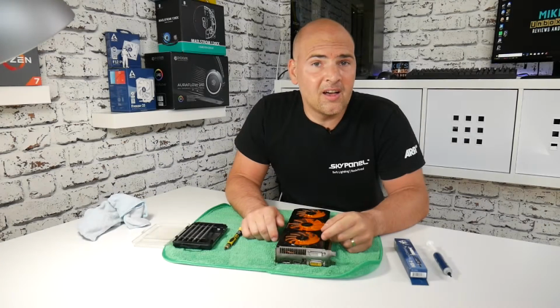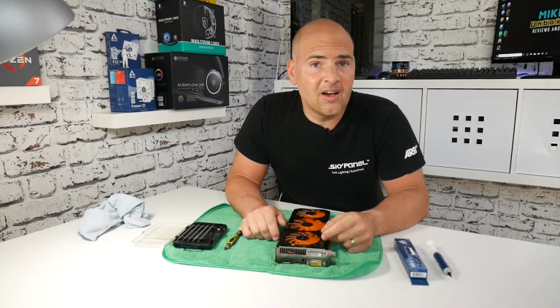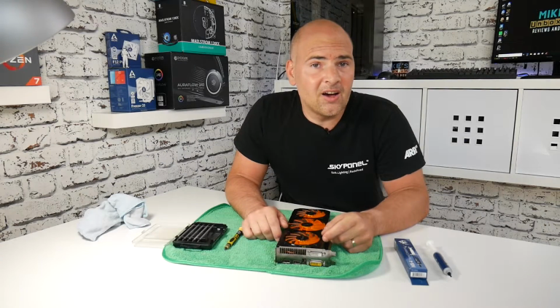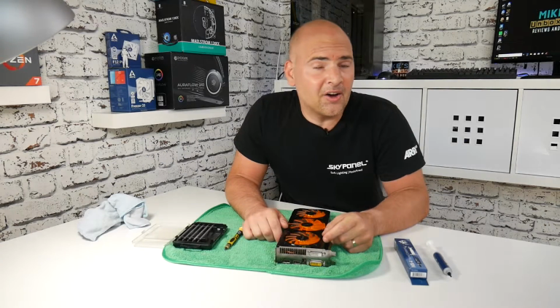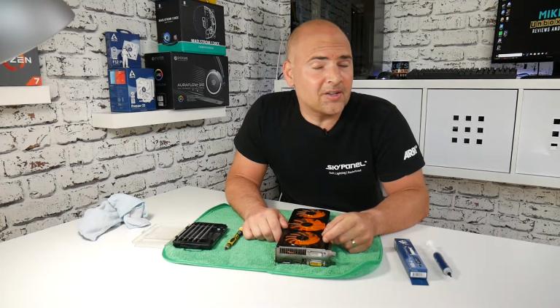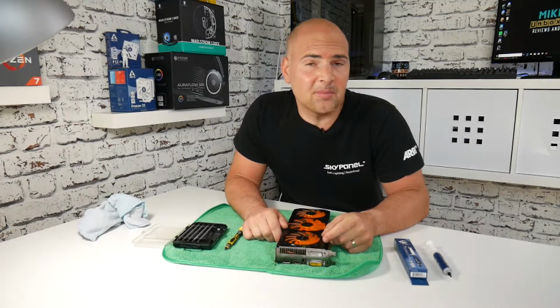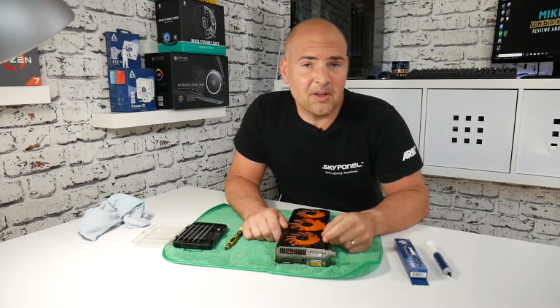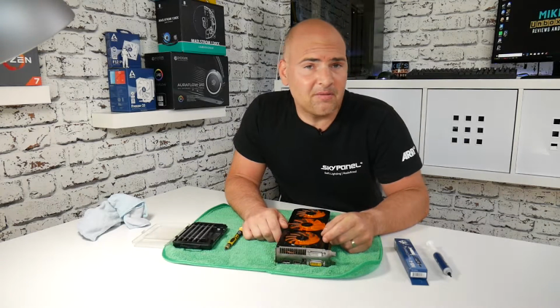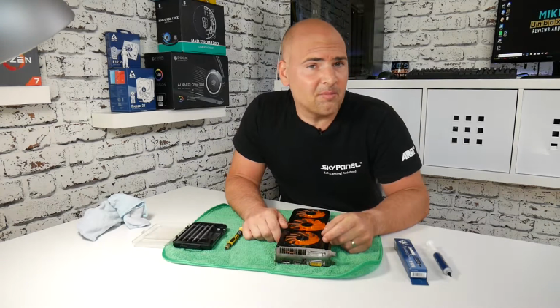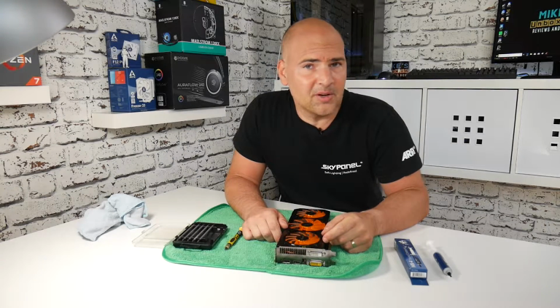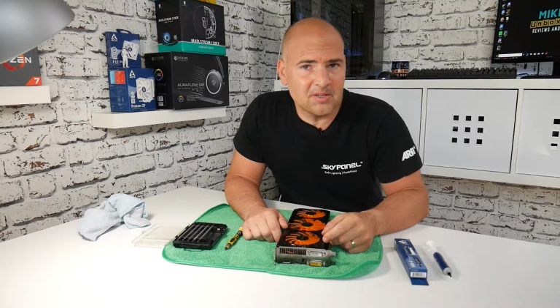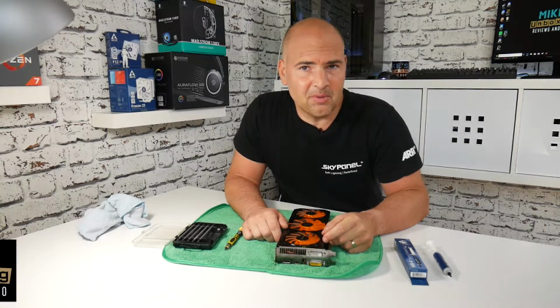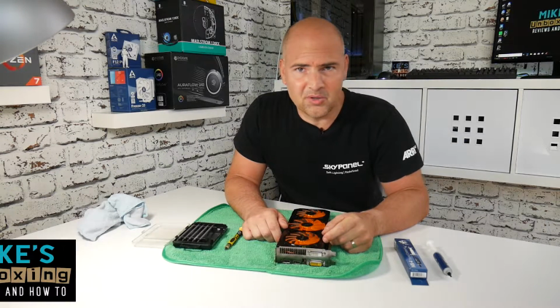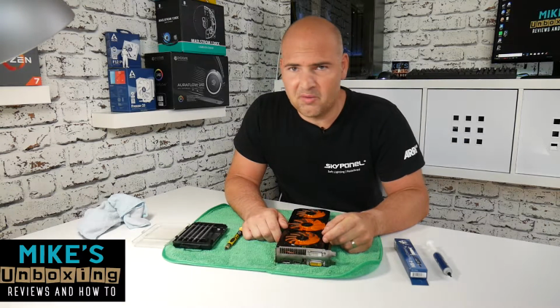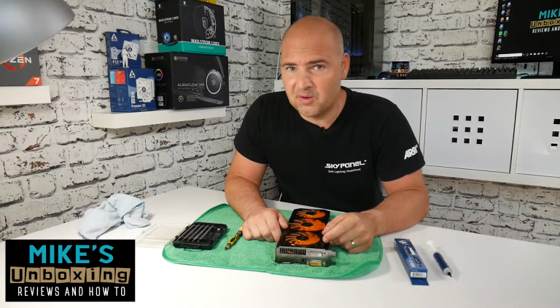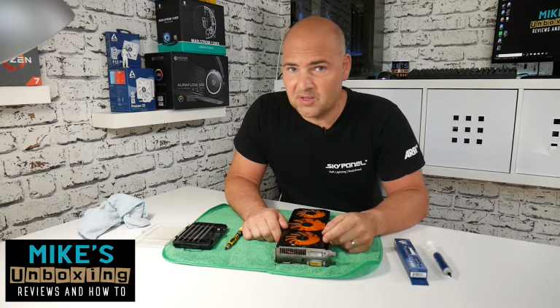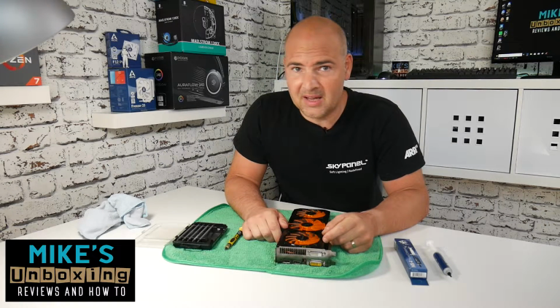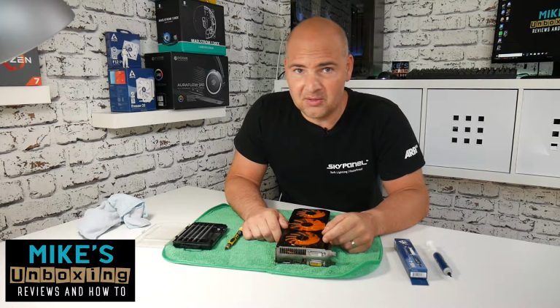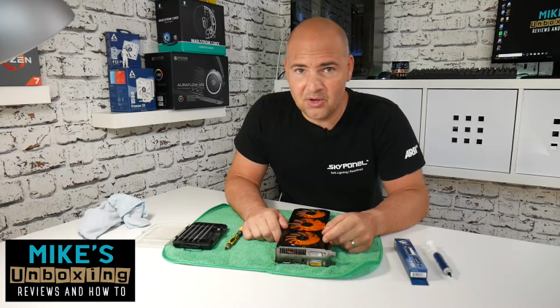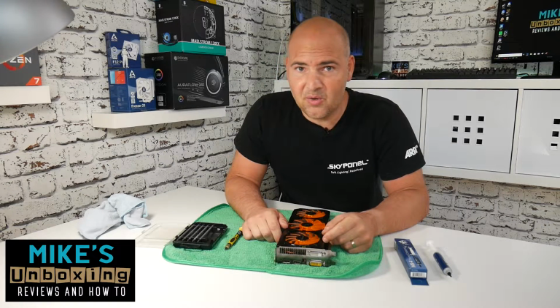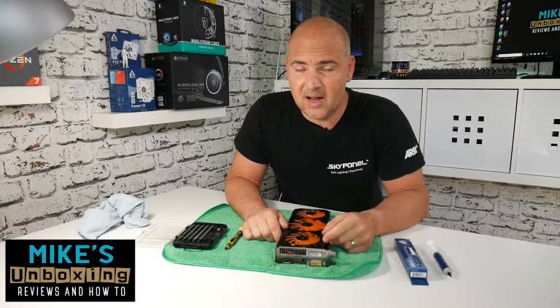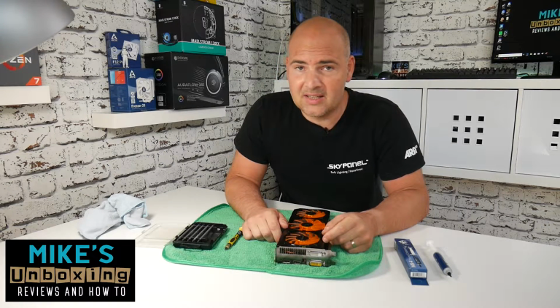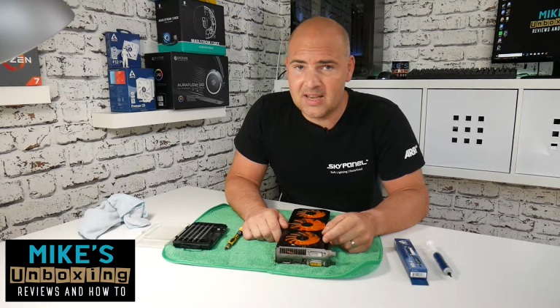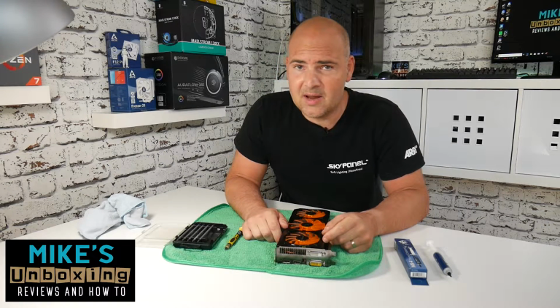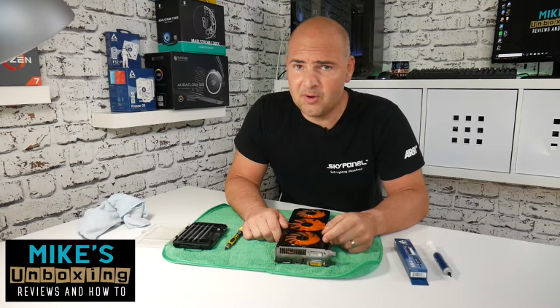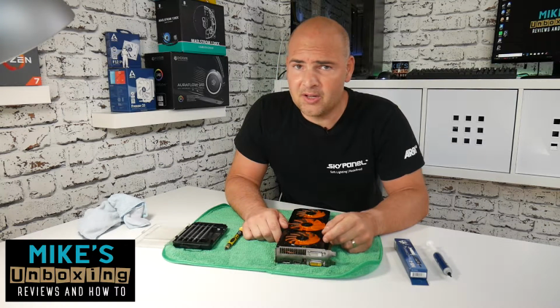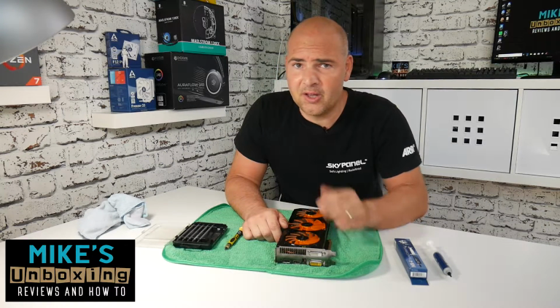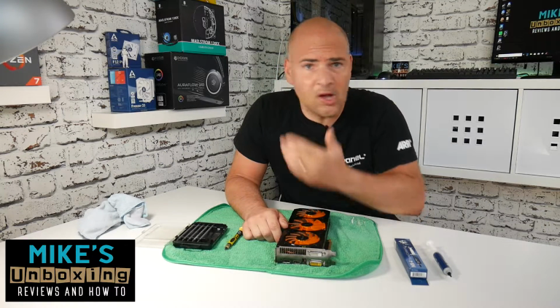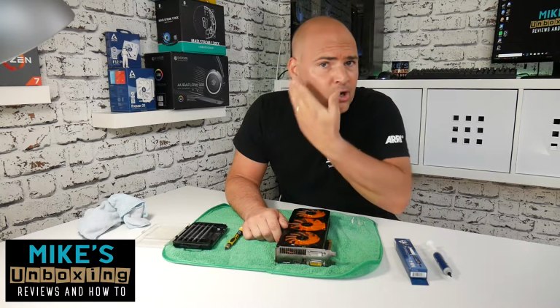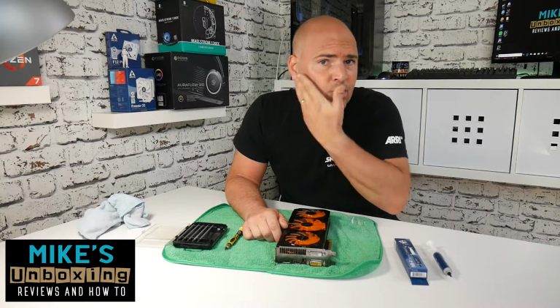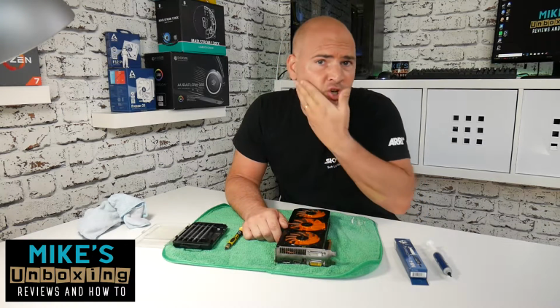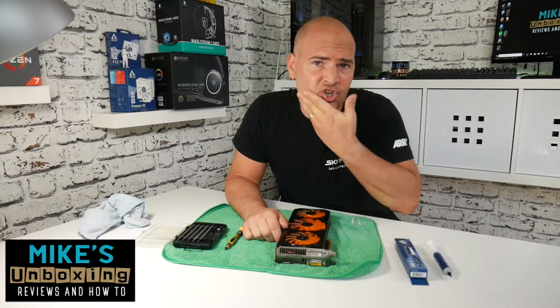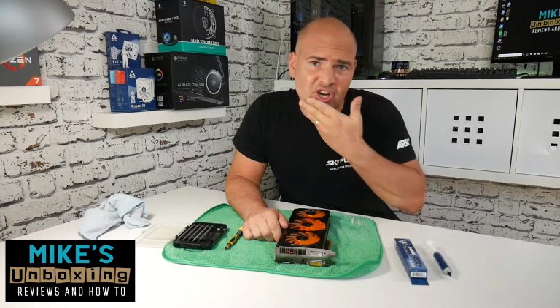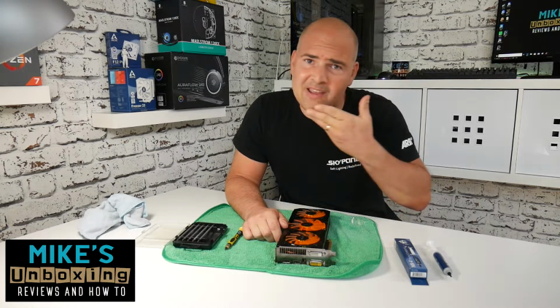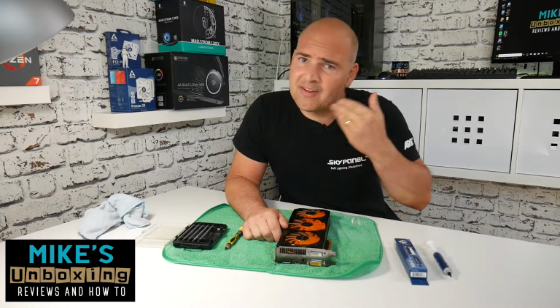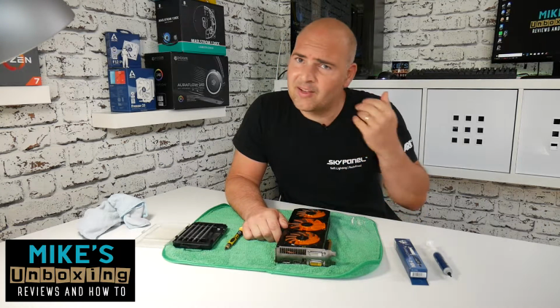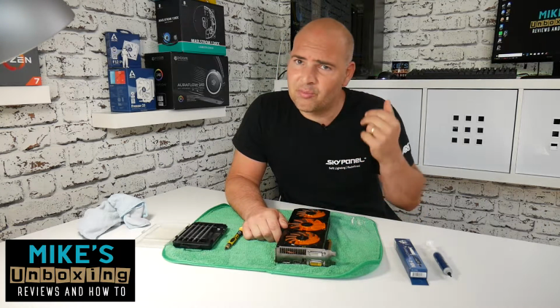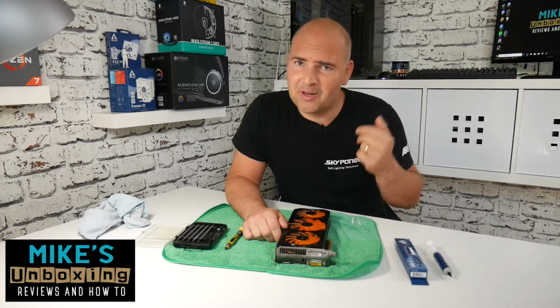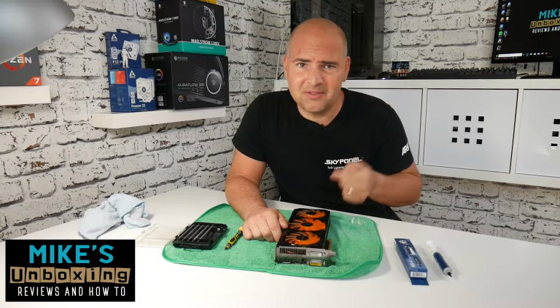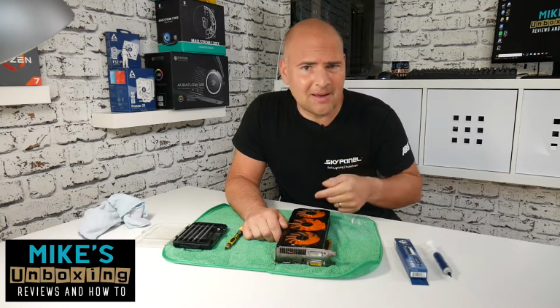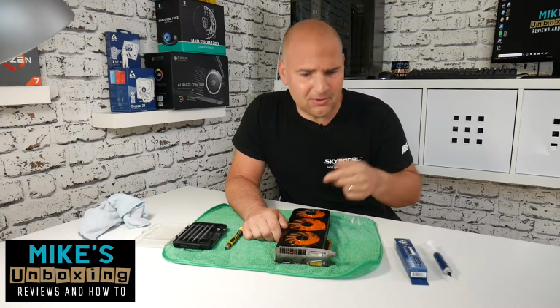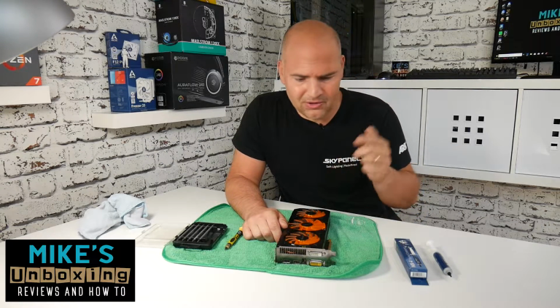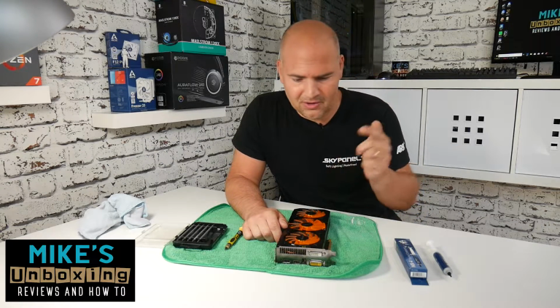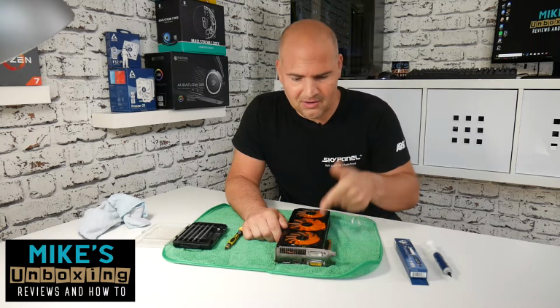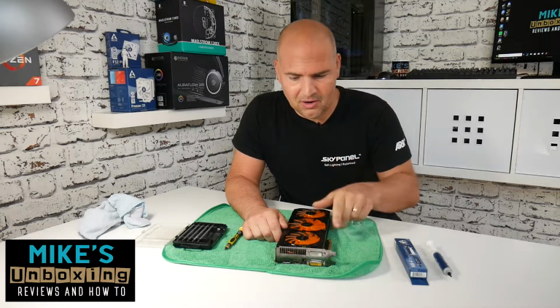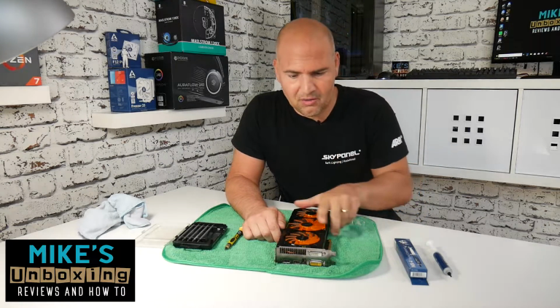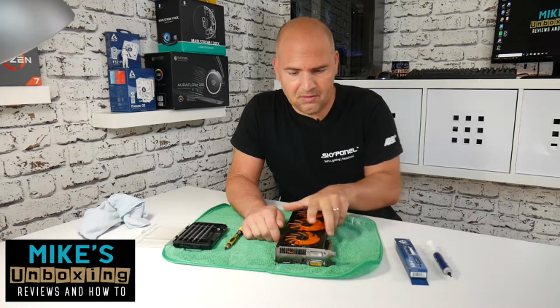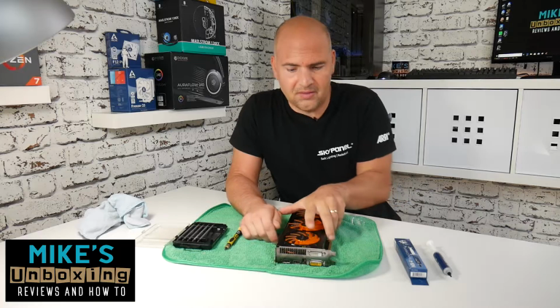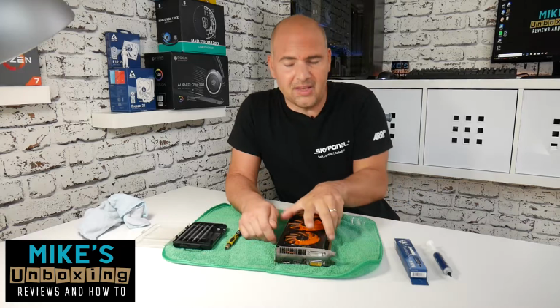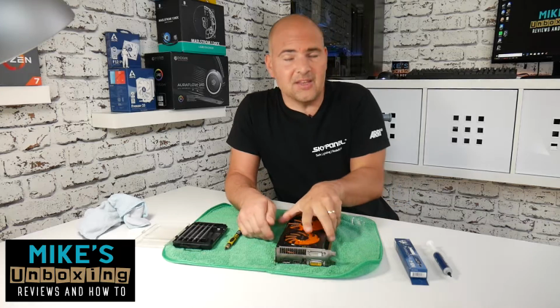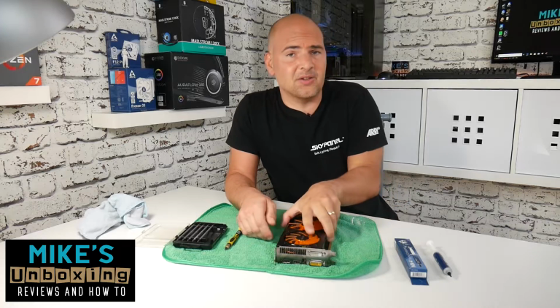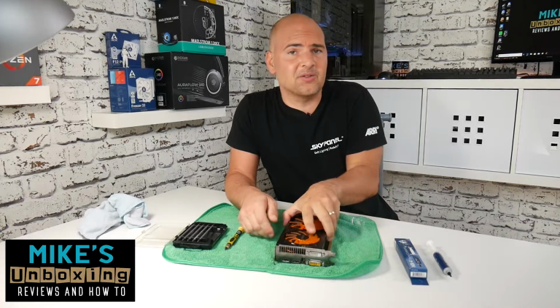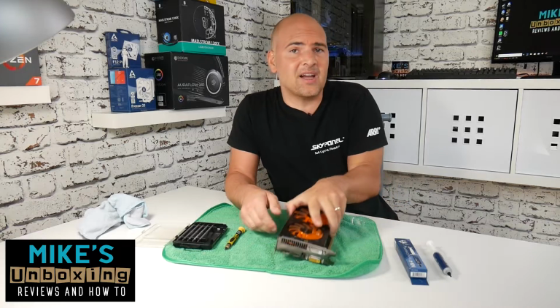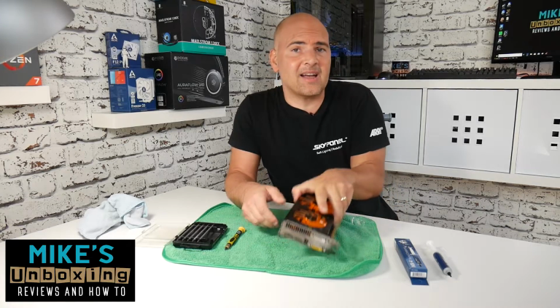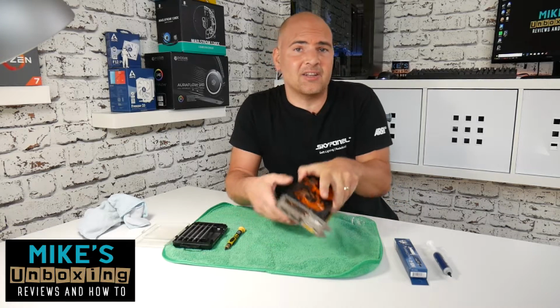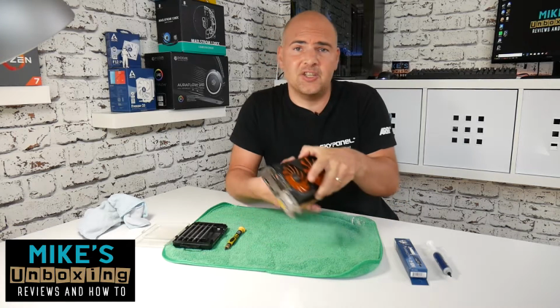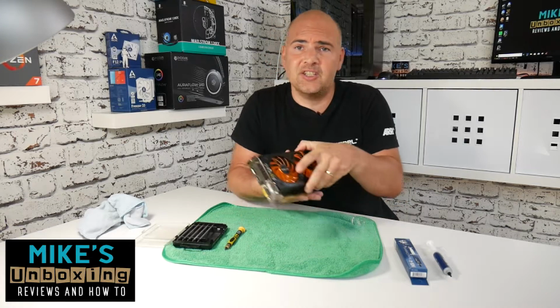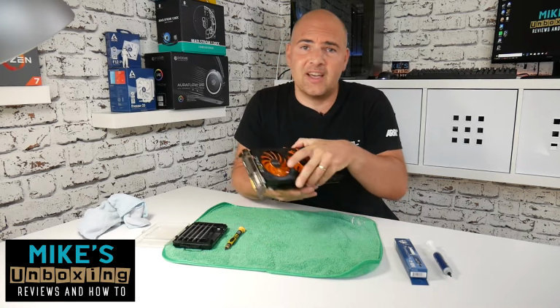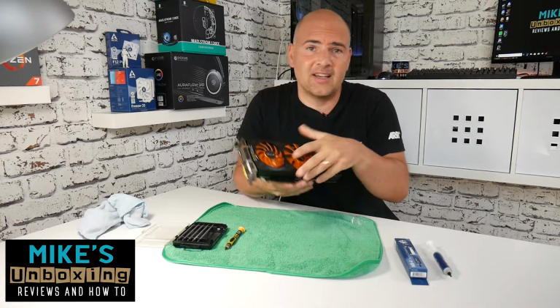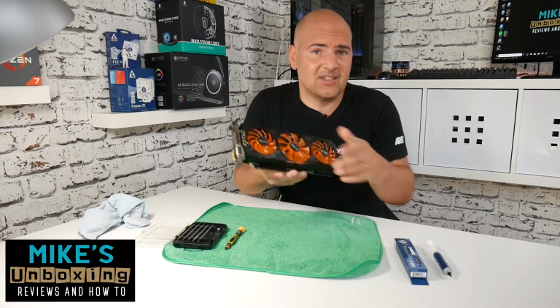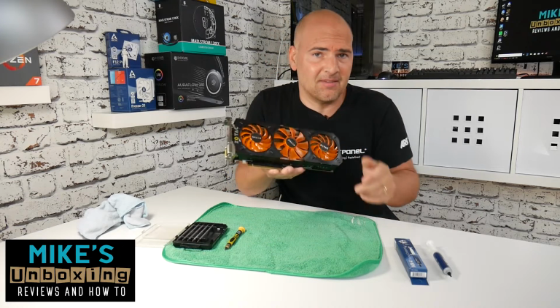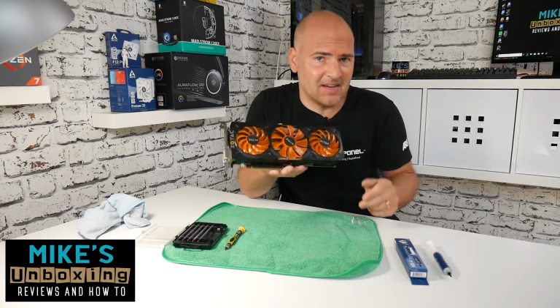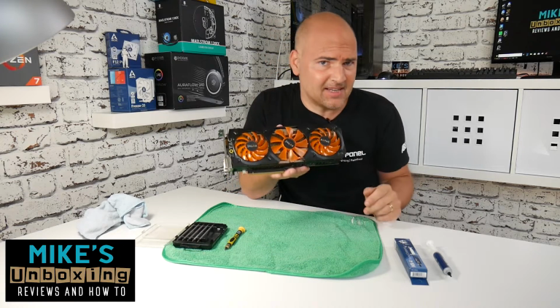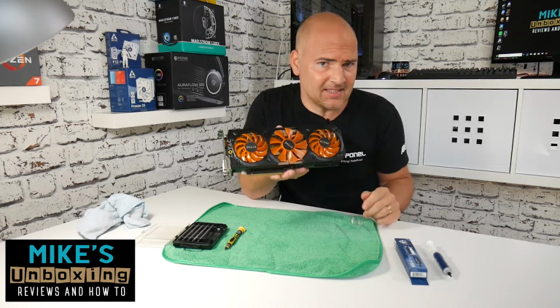Hi, this is Mike from Mike's Unboxing Reviews and How To, and today we're going to shave a little bit of temperature off the Zotac GTX 780.